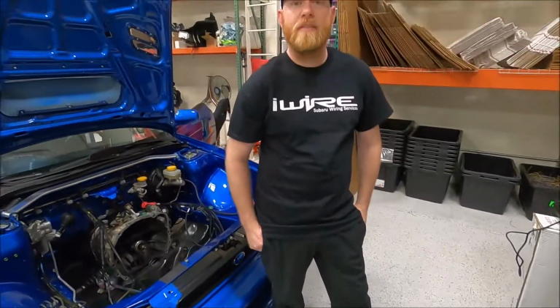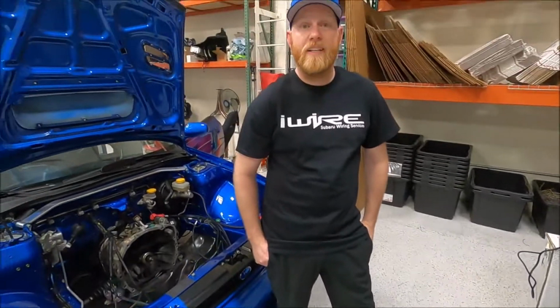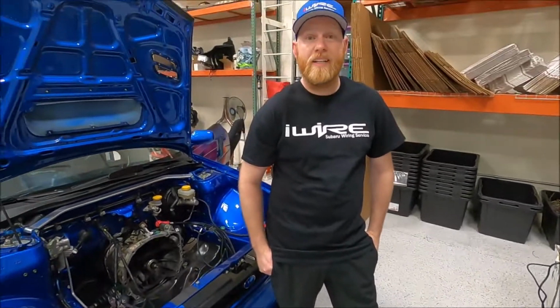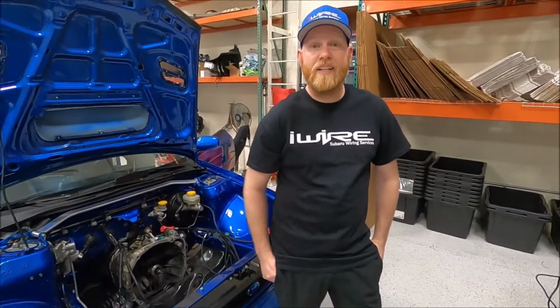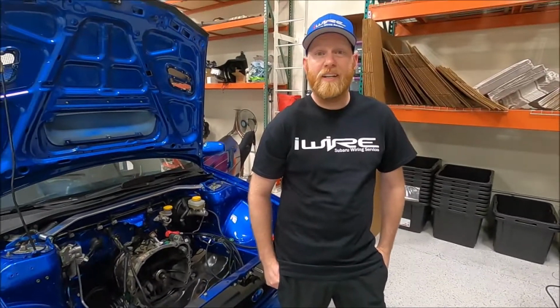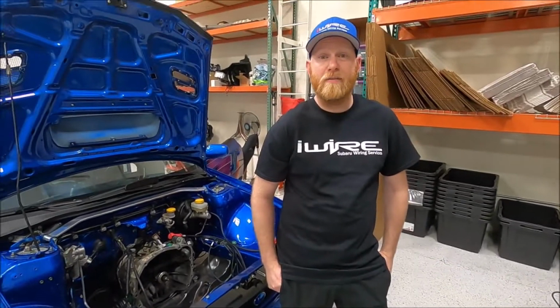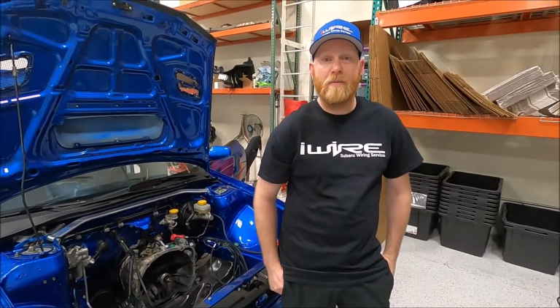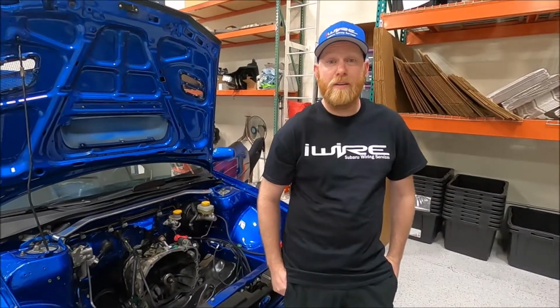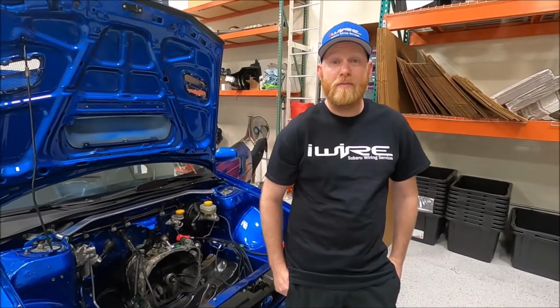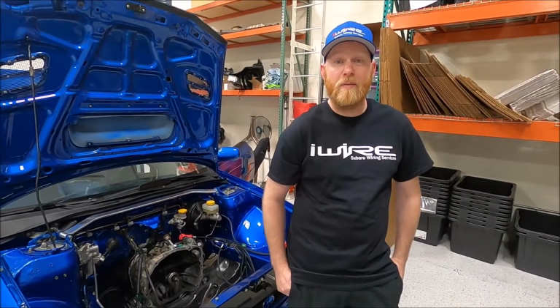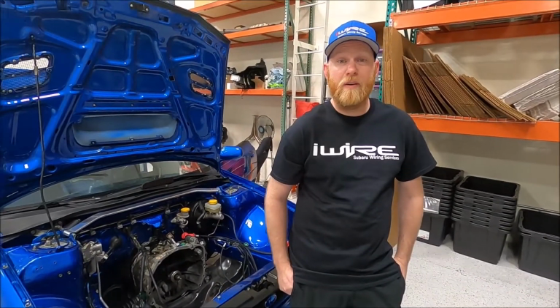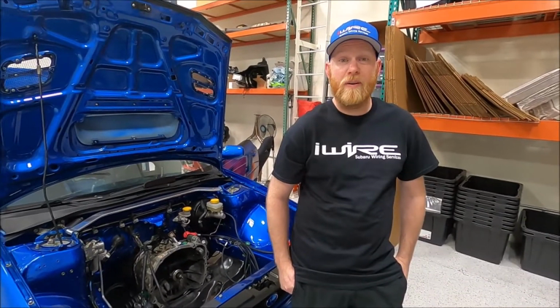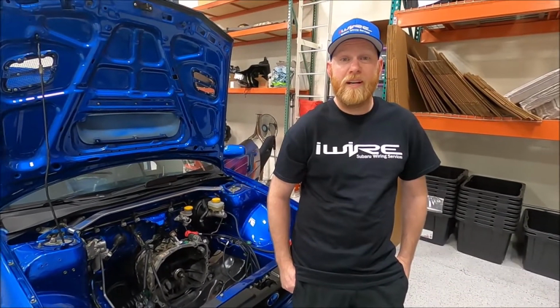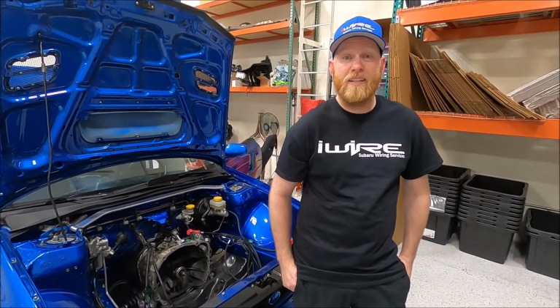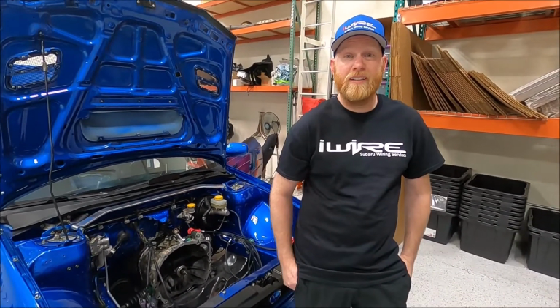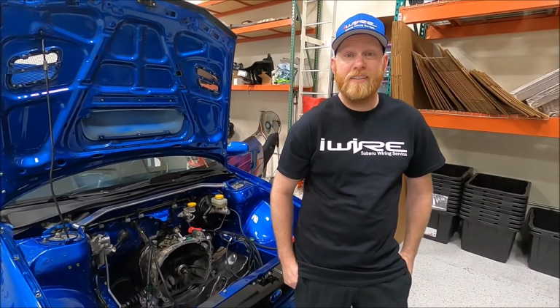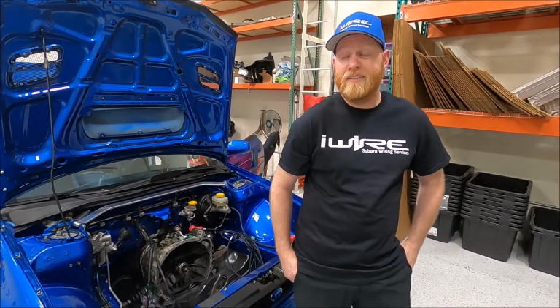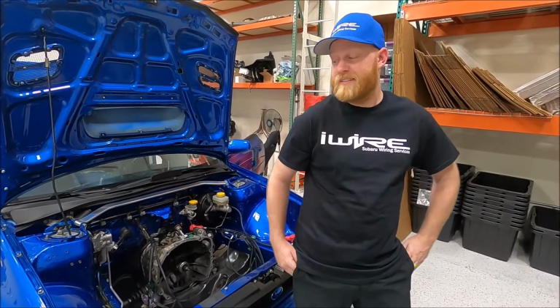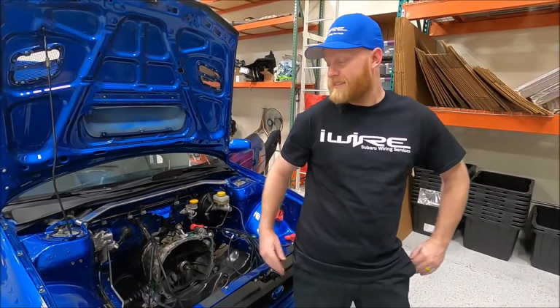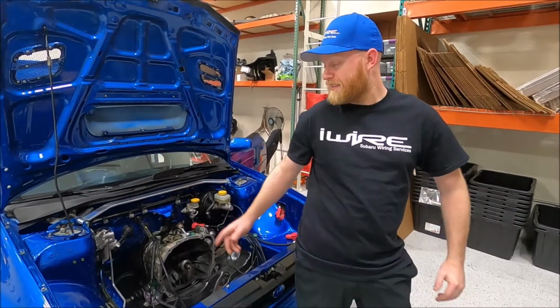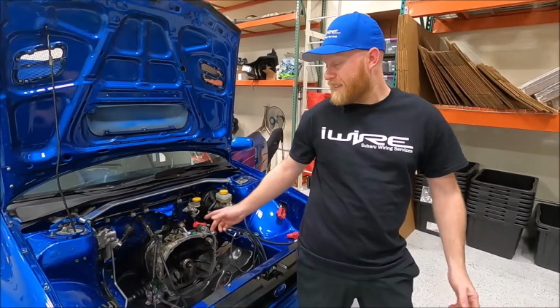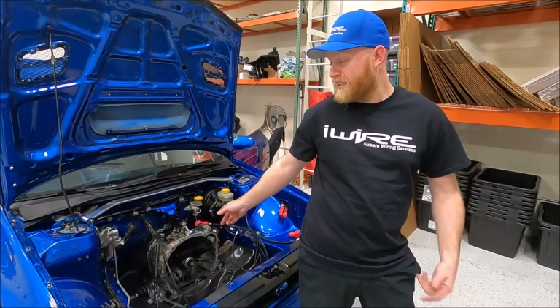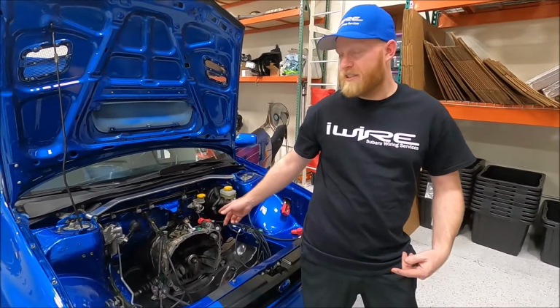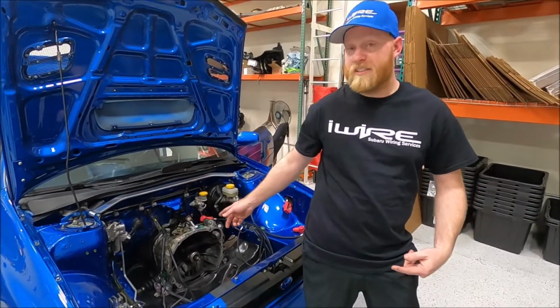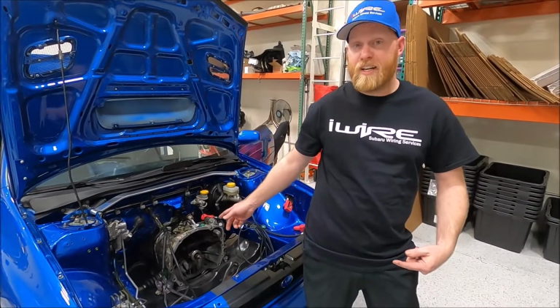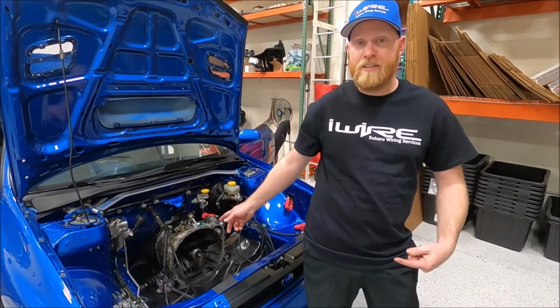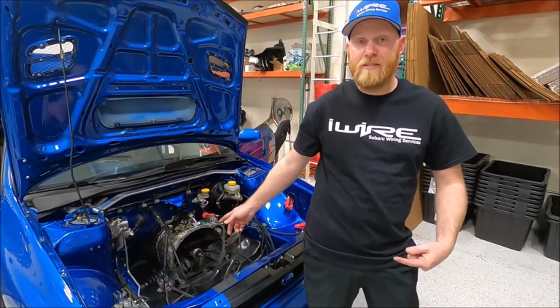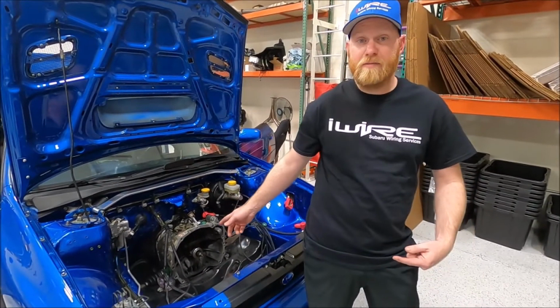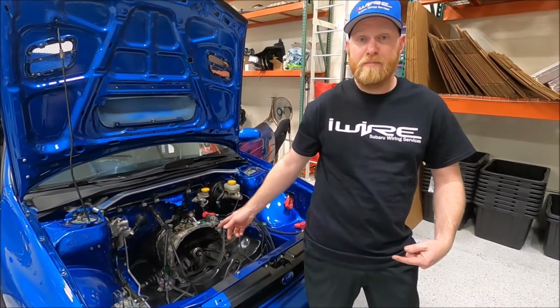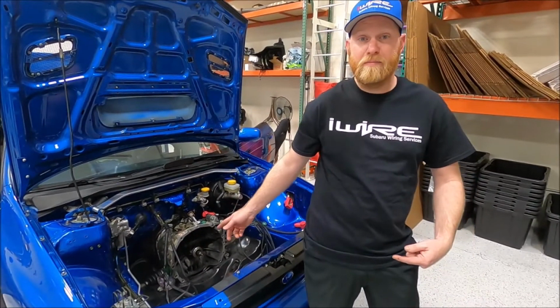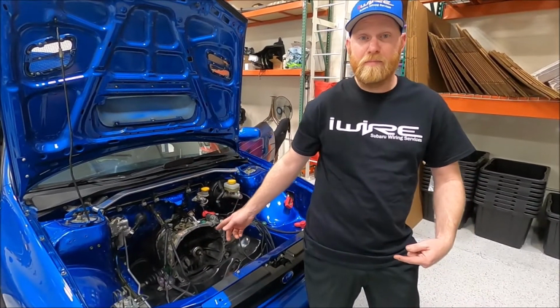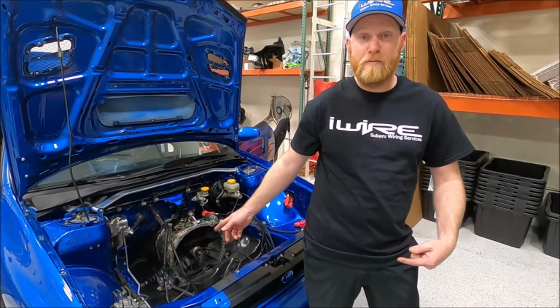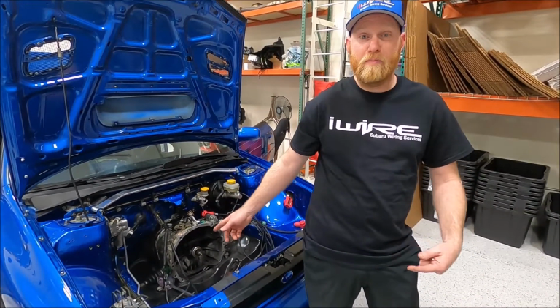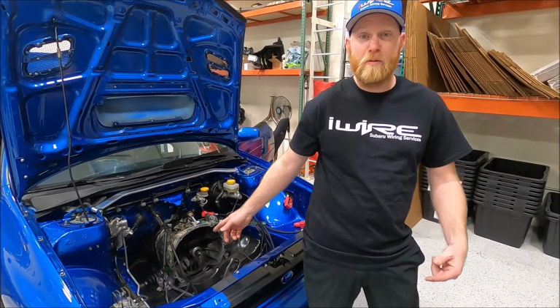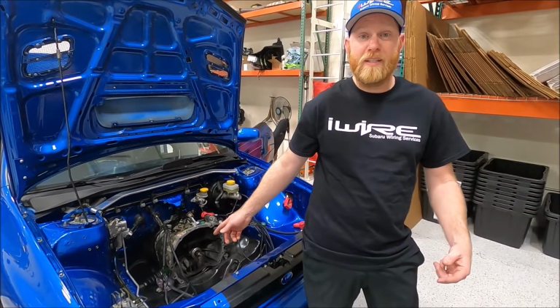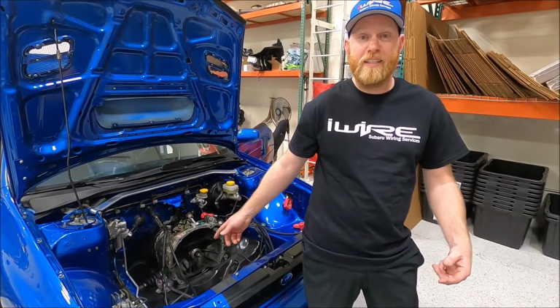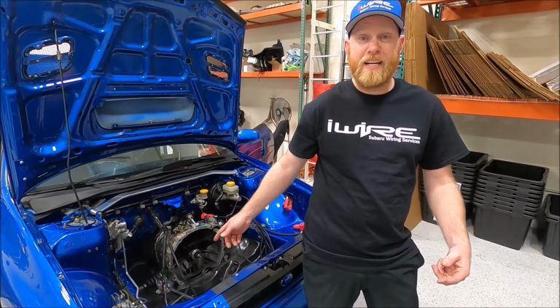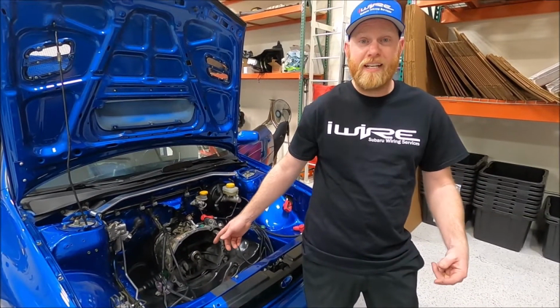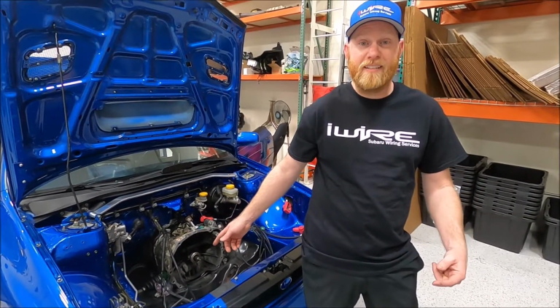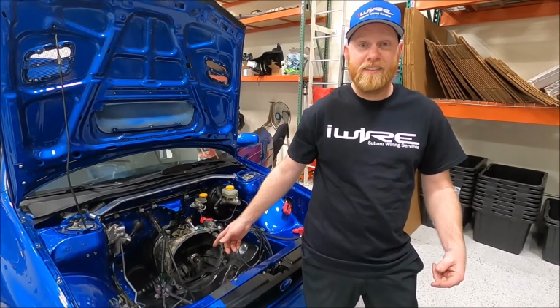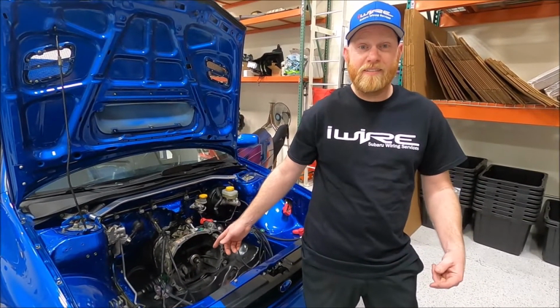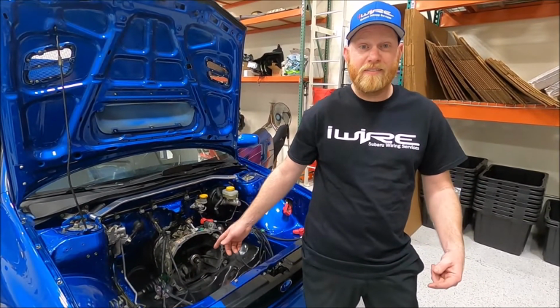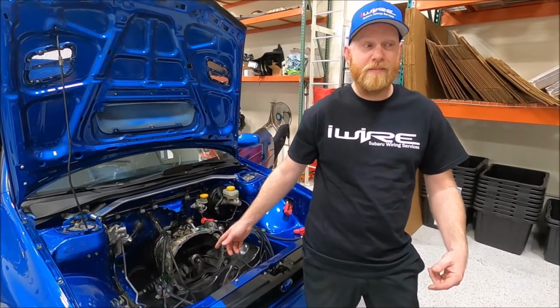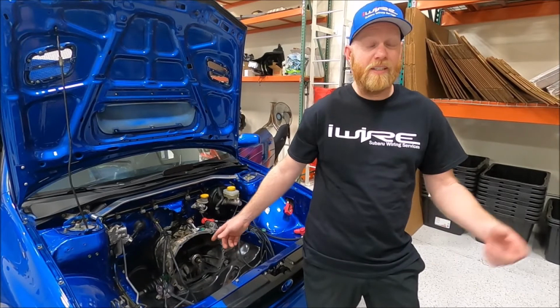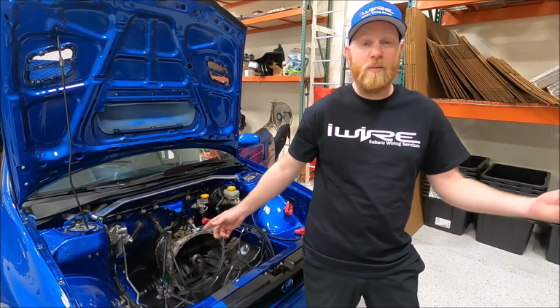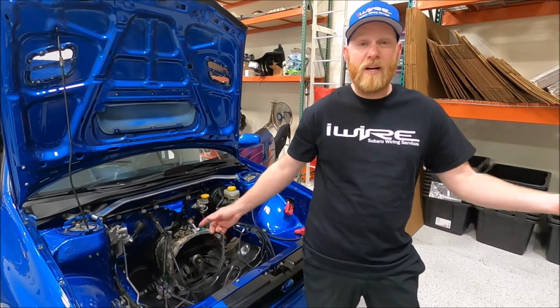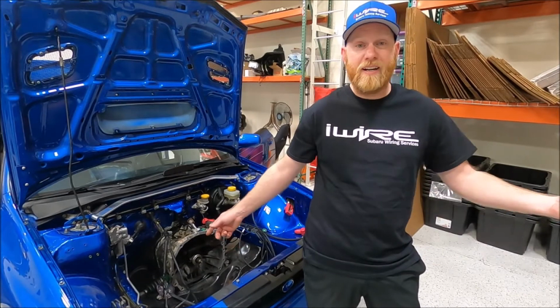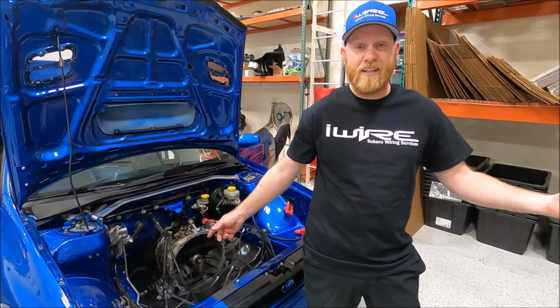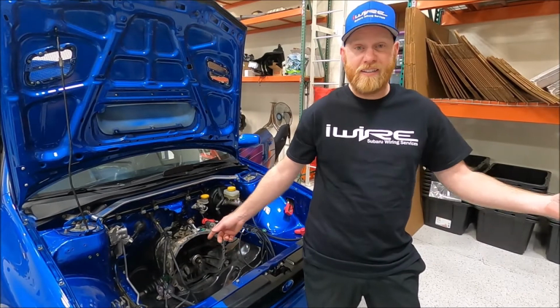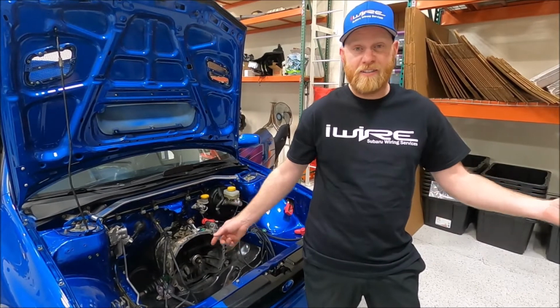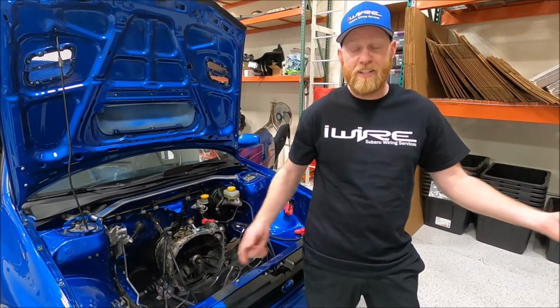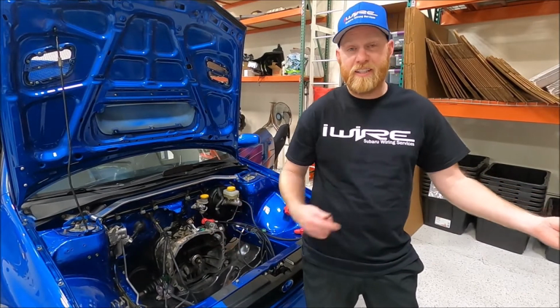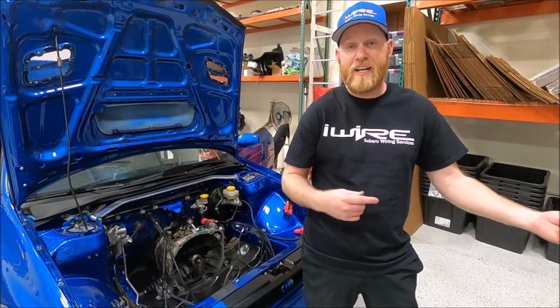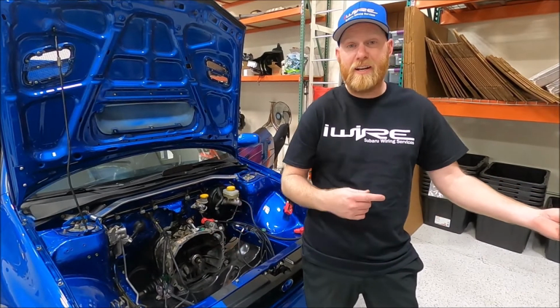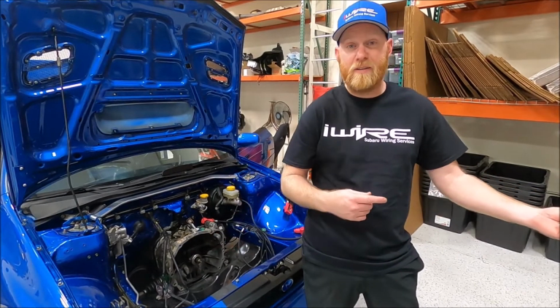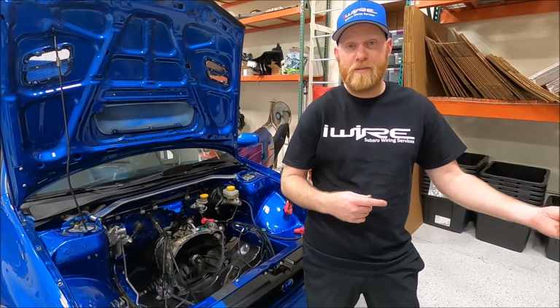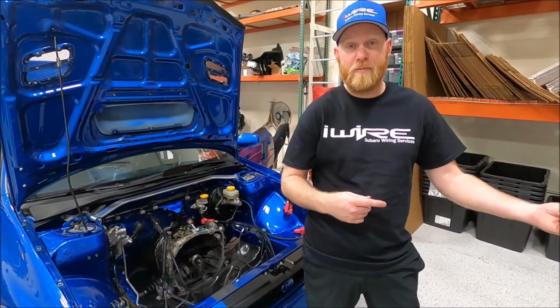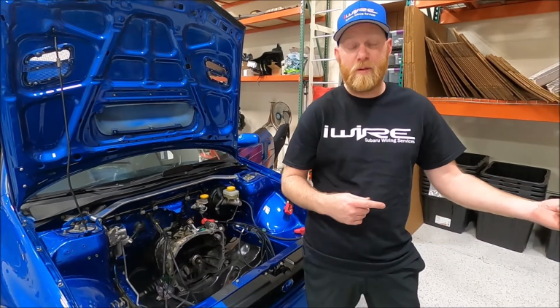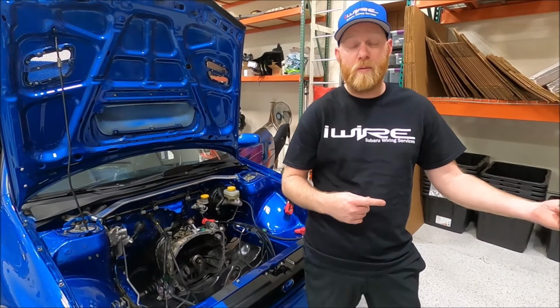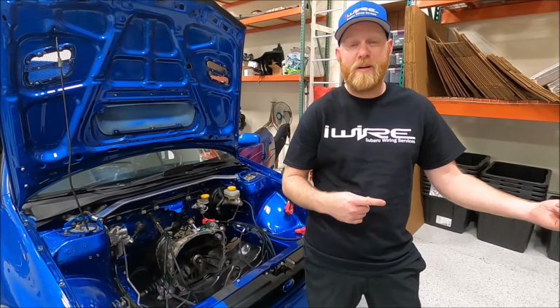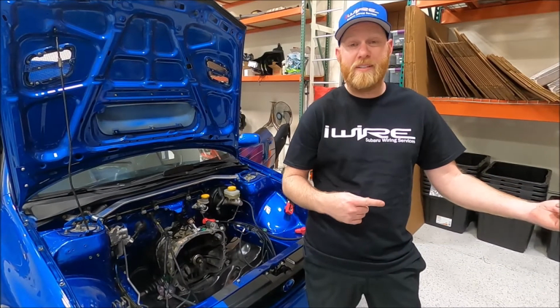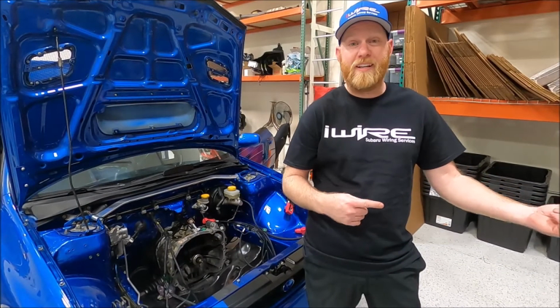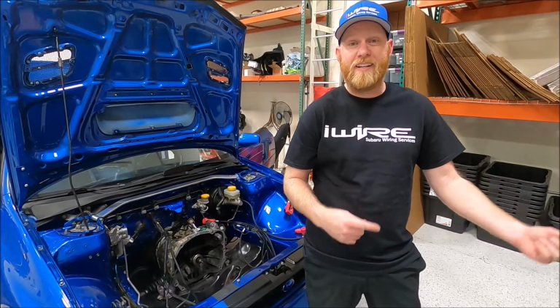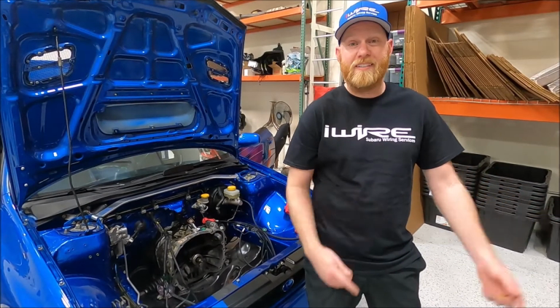Hi, I'm Brian from iWire. Engine's out, but before we did that, we did the wiring — so check that out, the part we're best at.